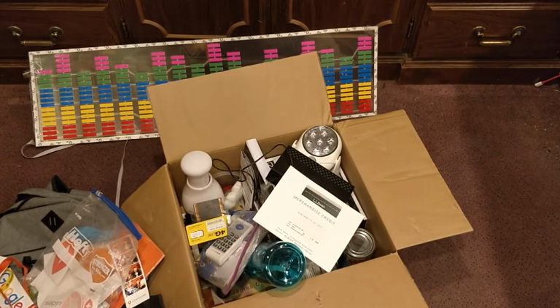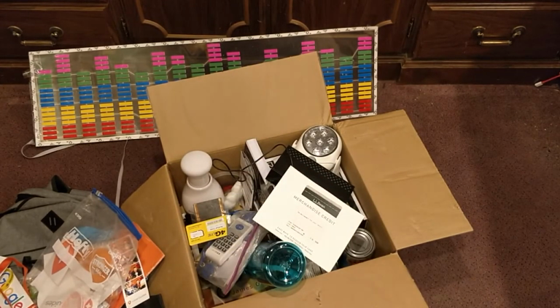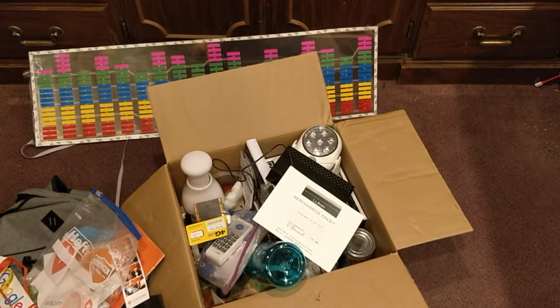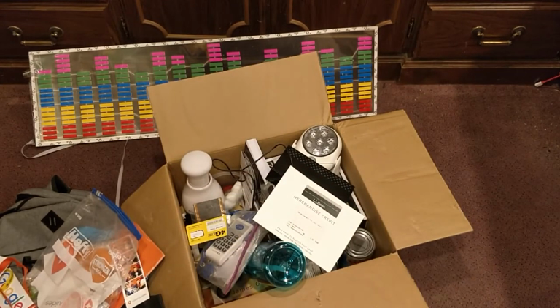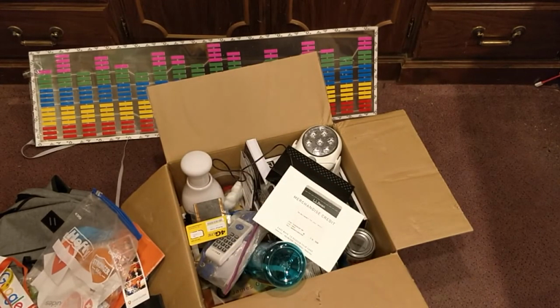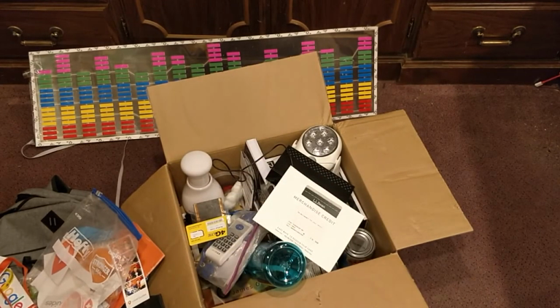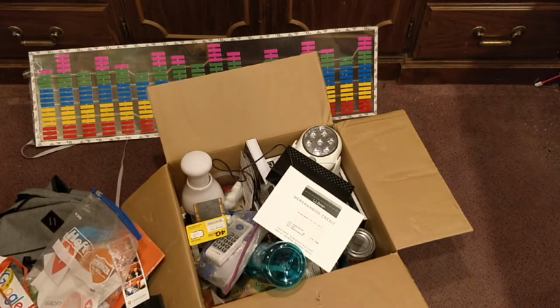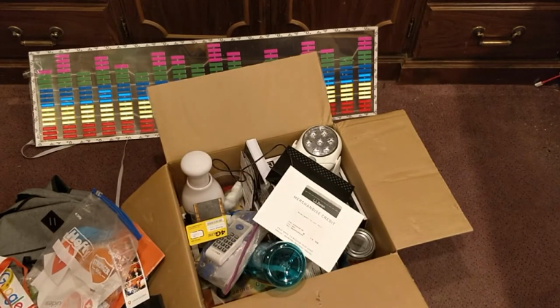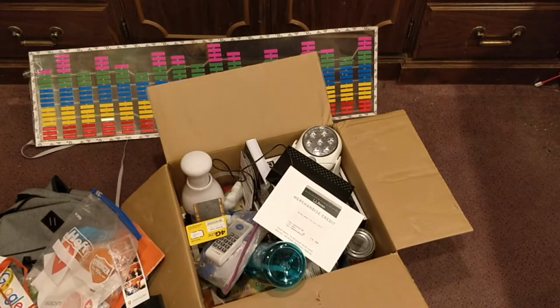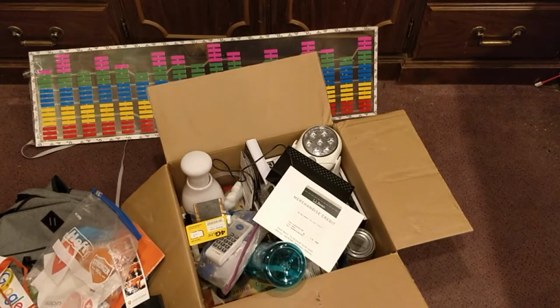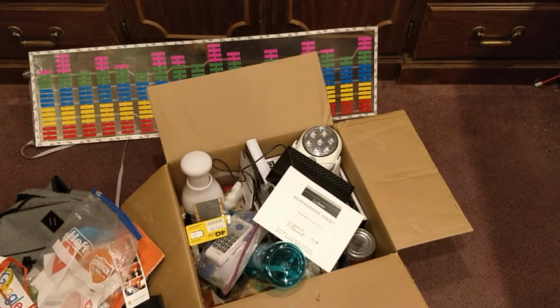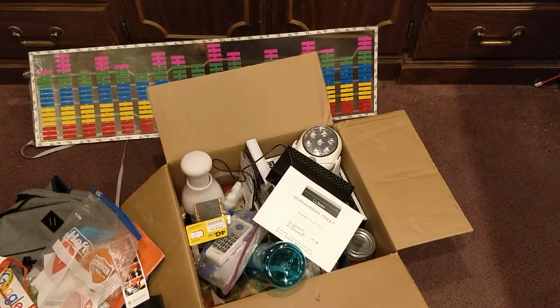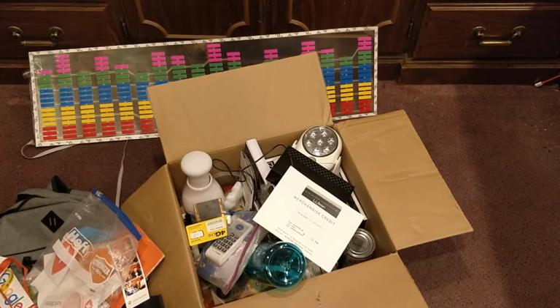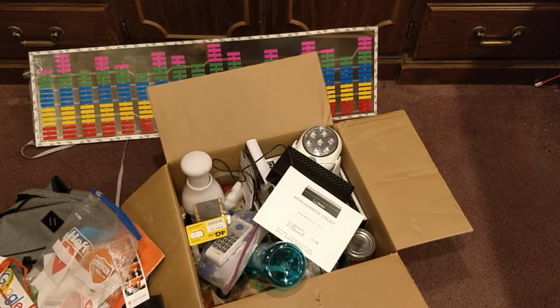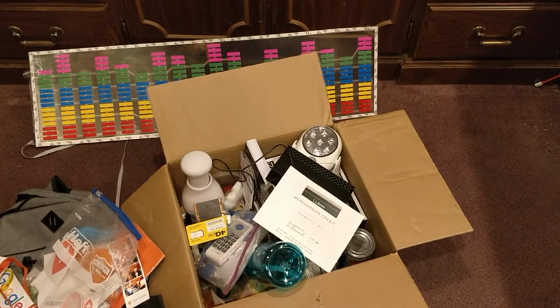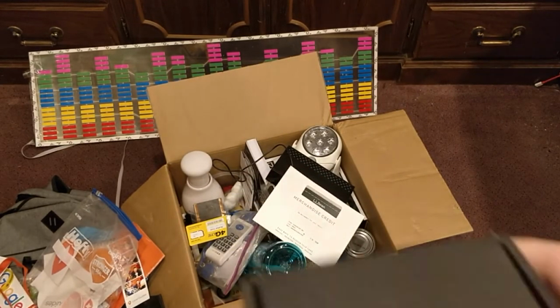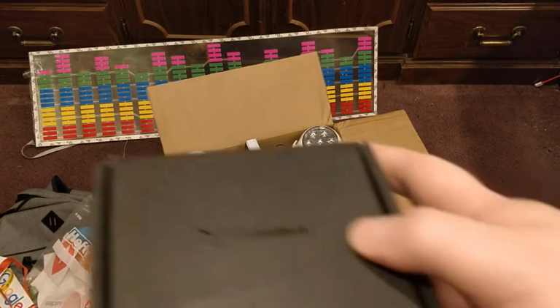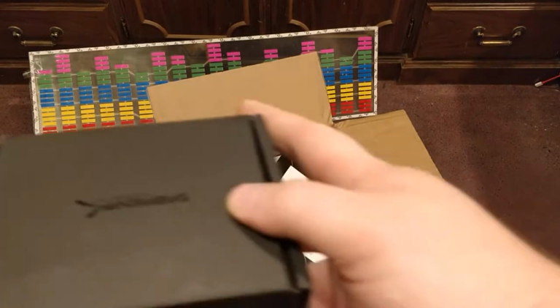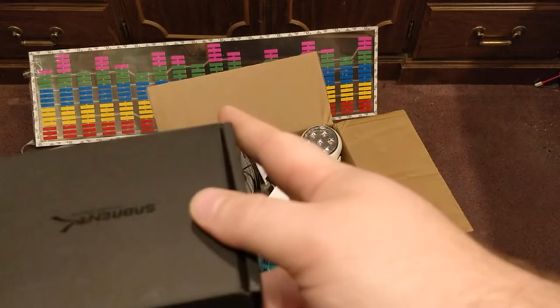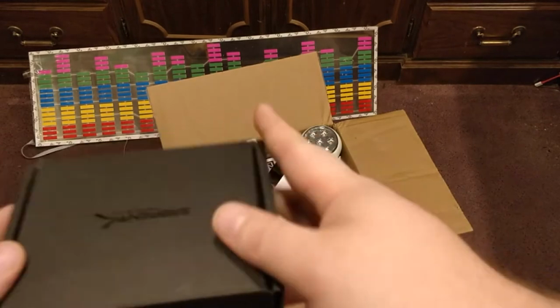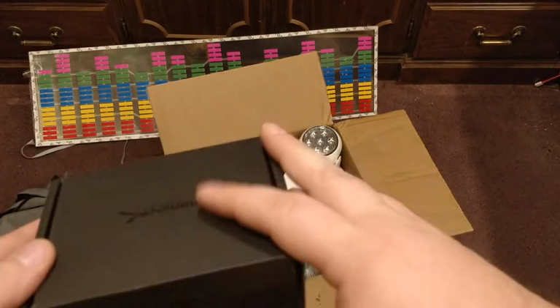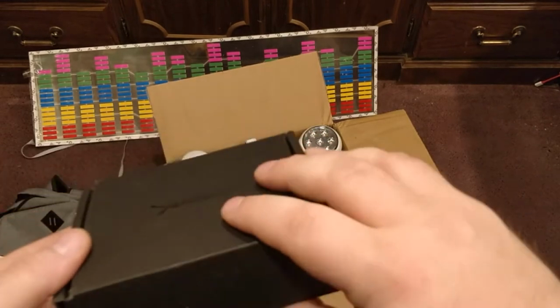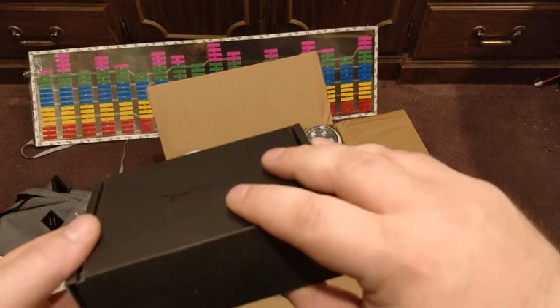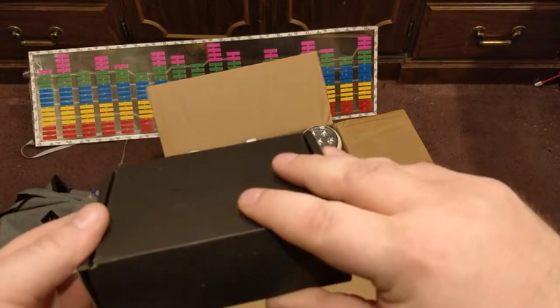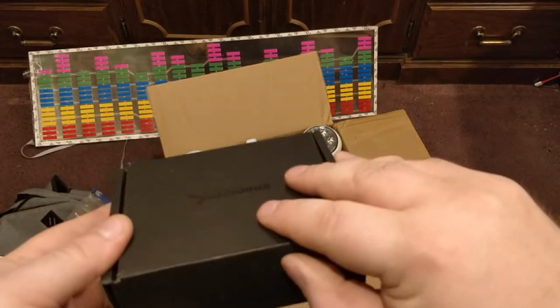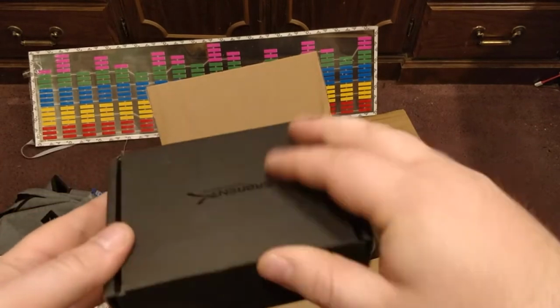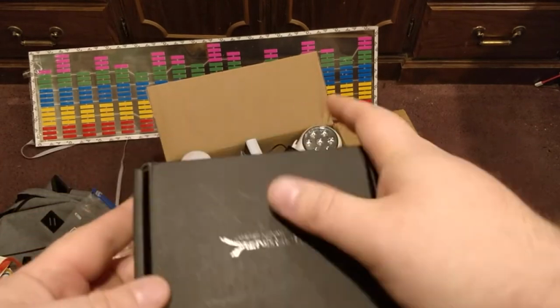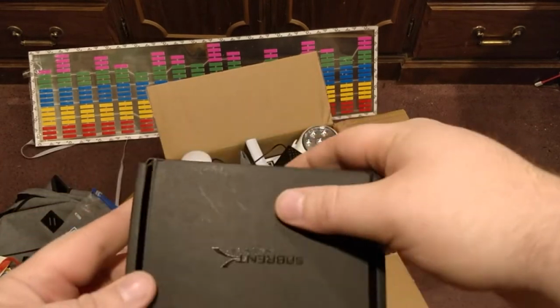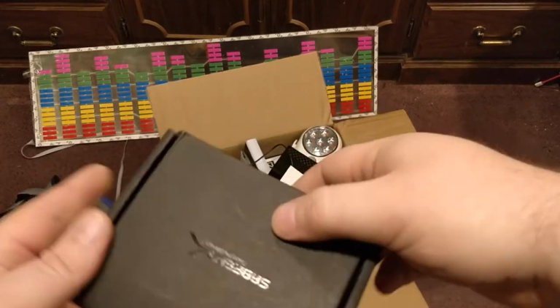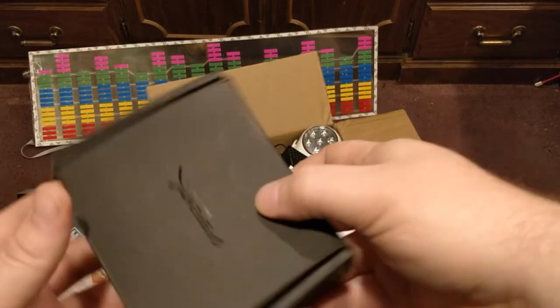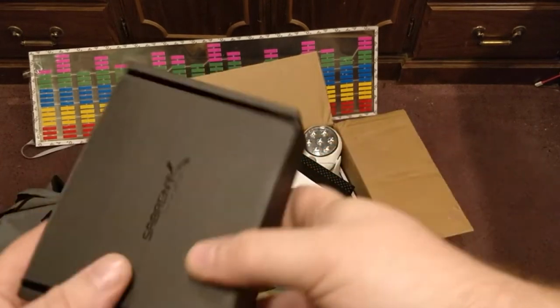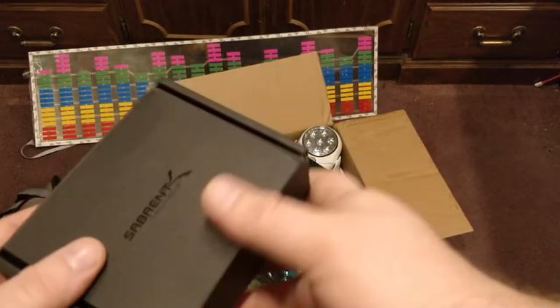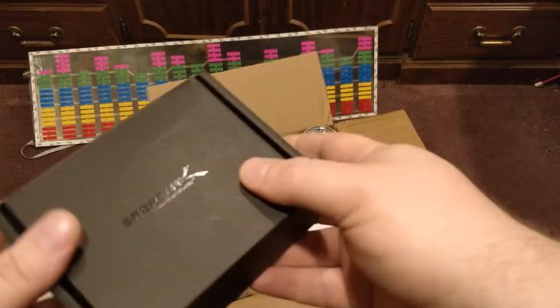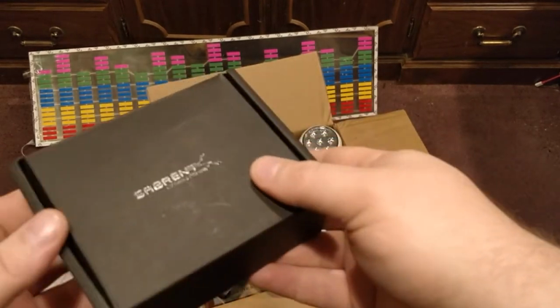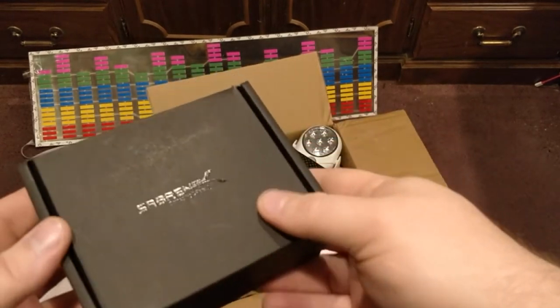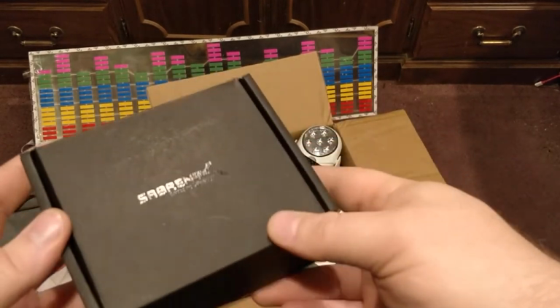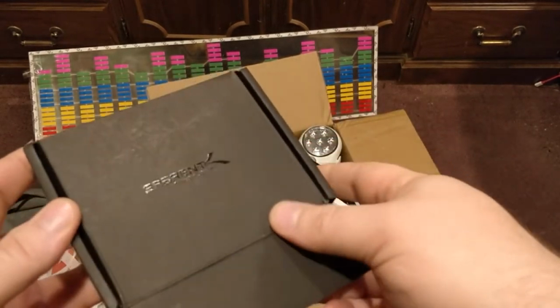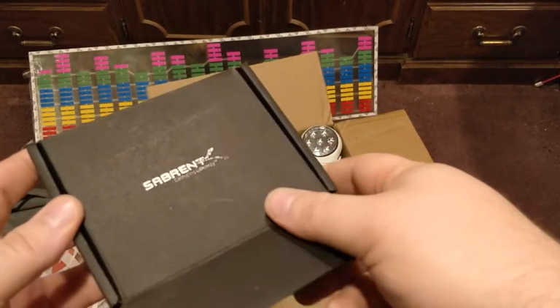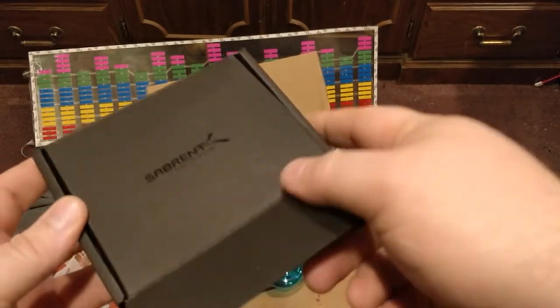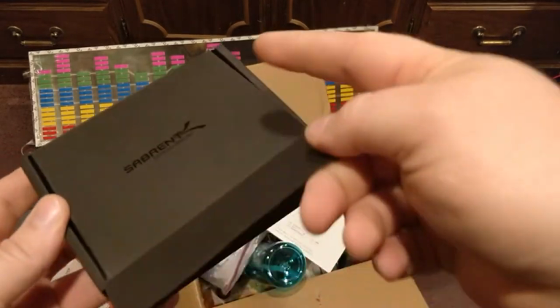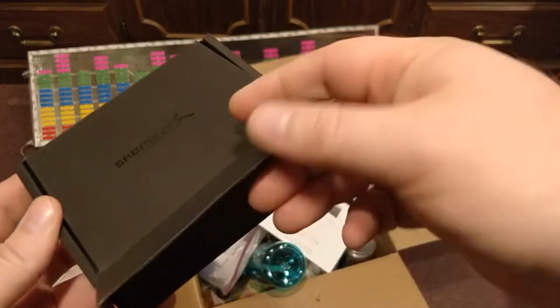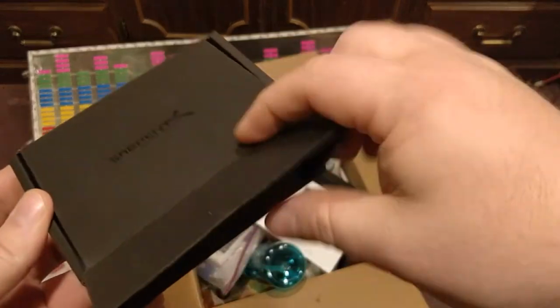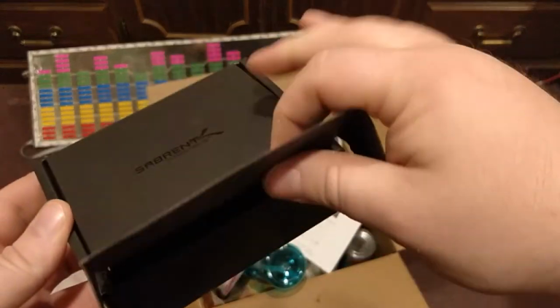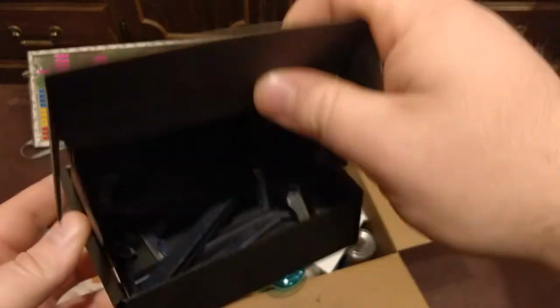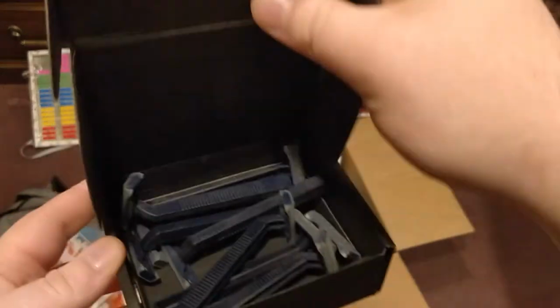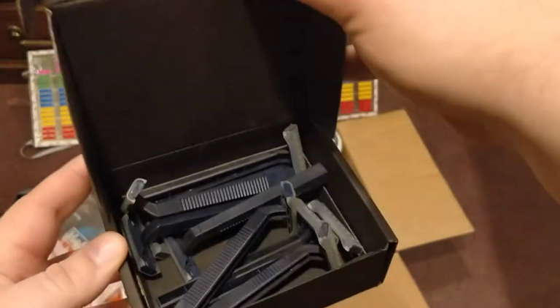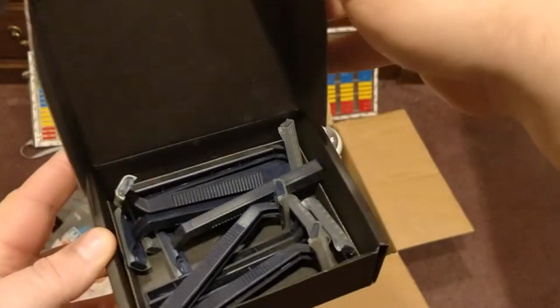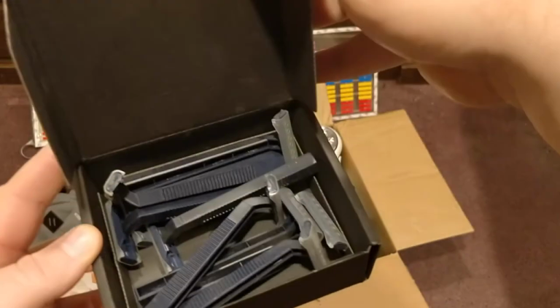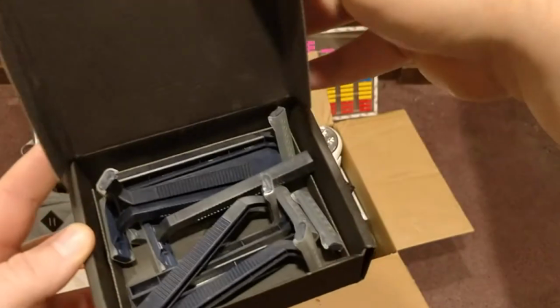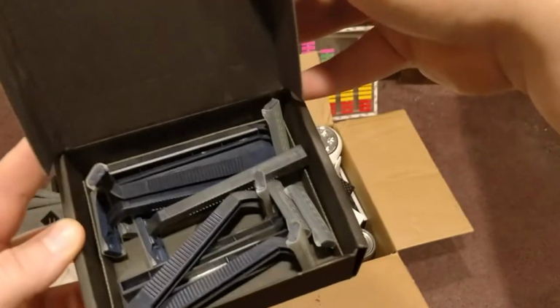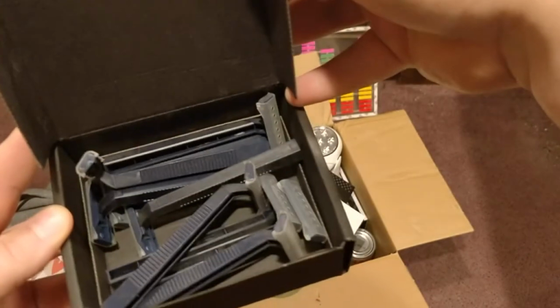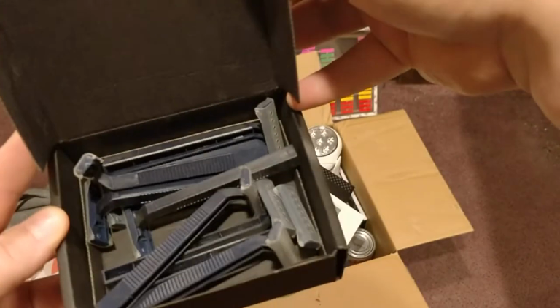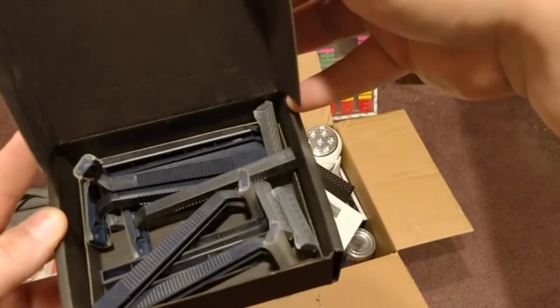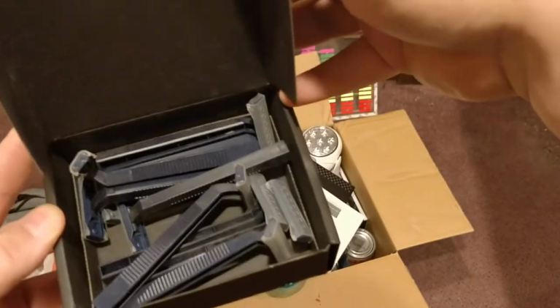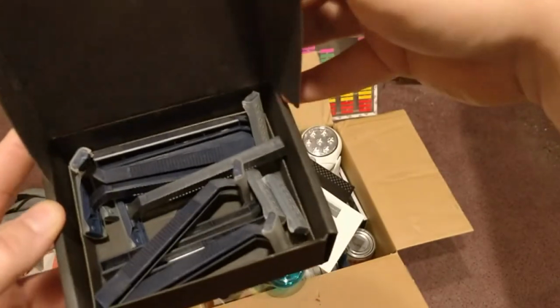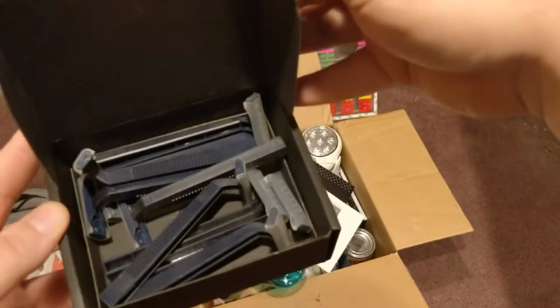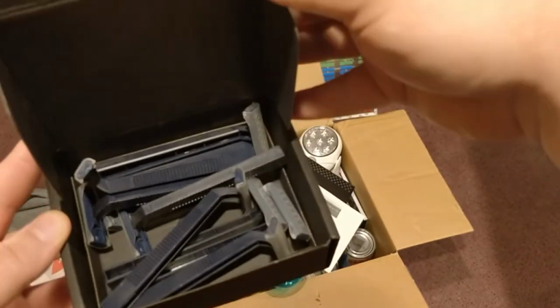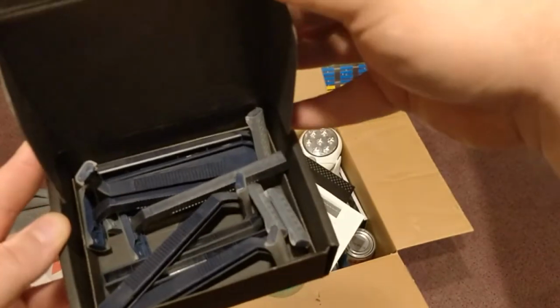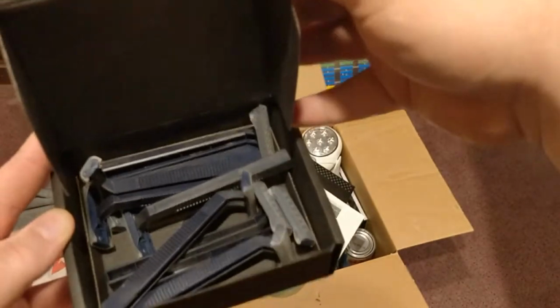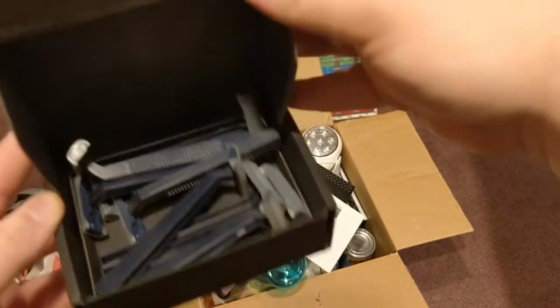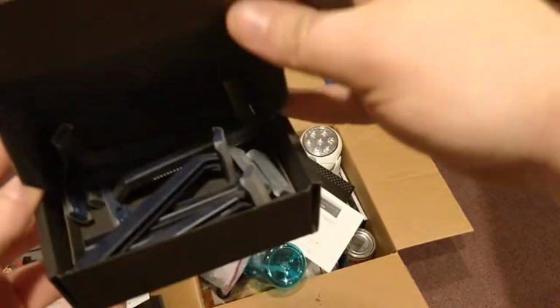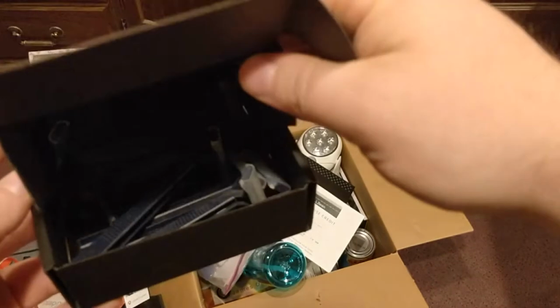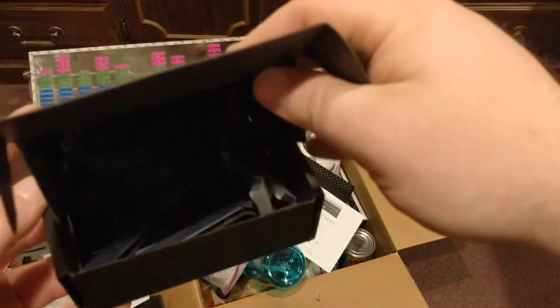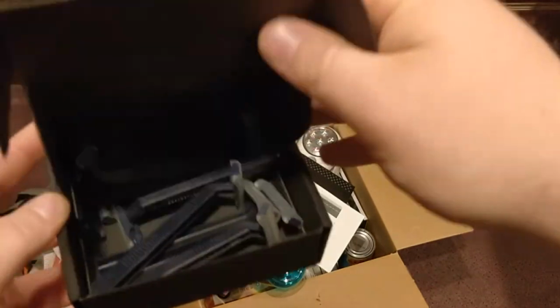Next up you get this box with some disposable razors in it.